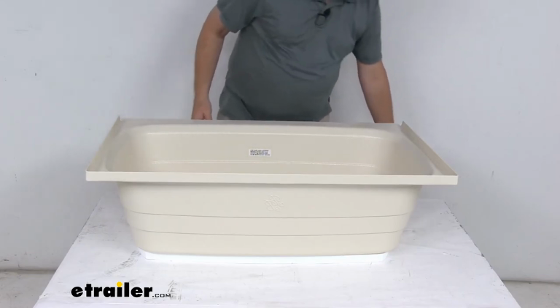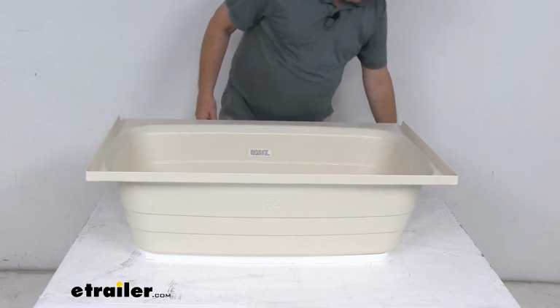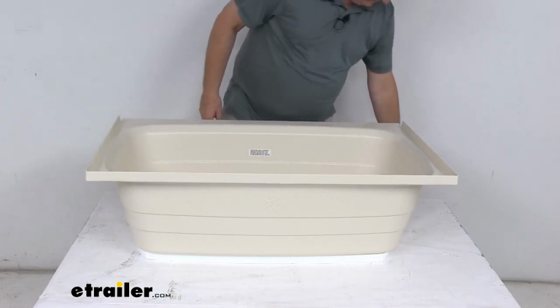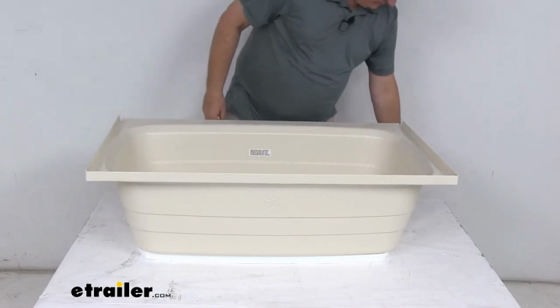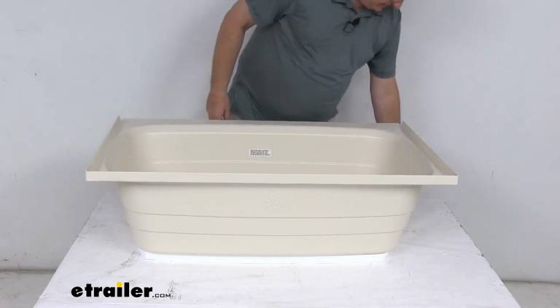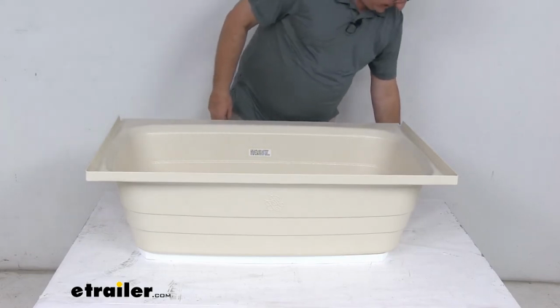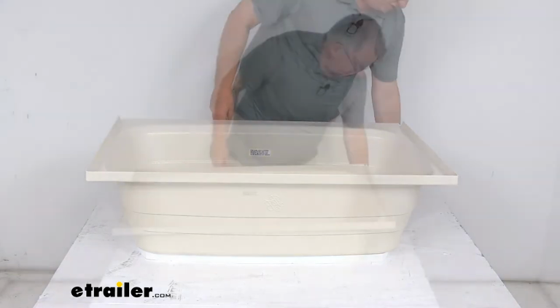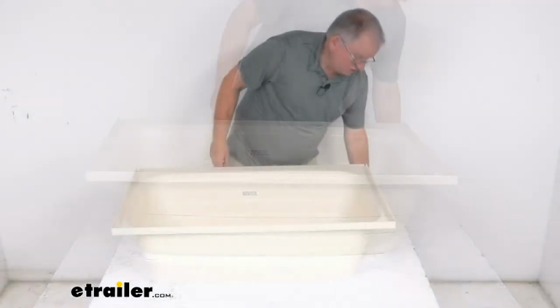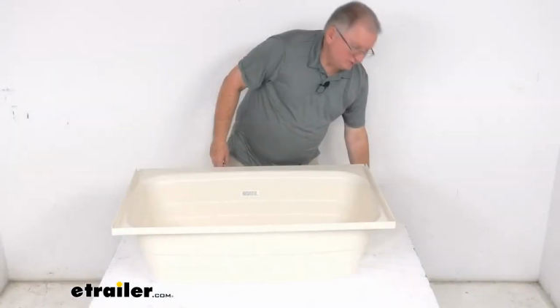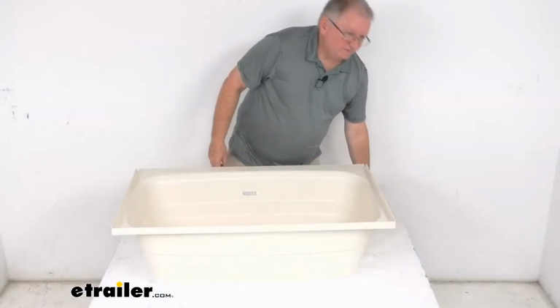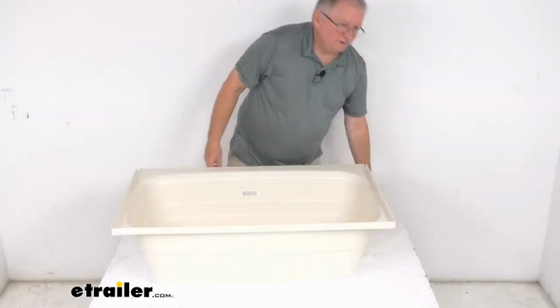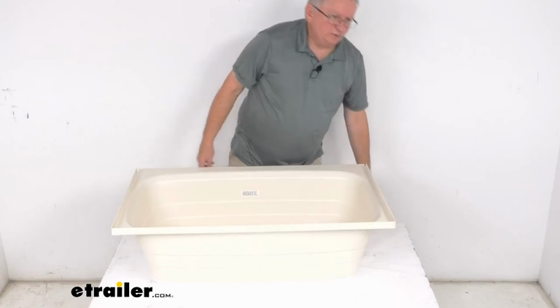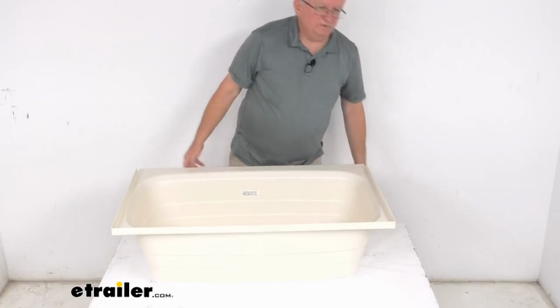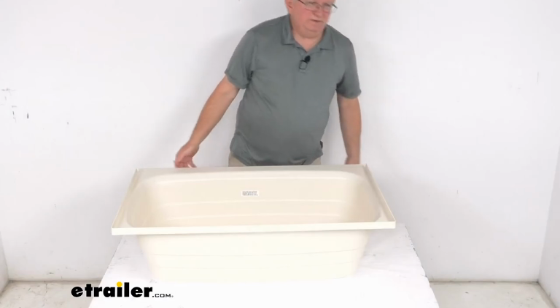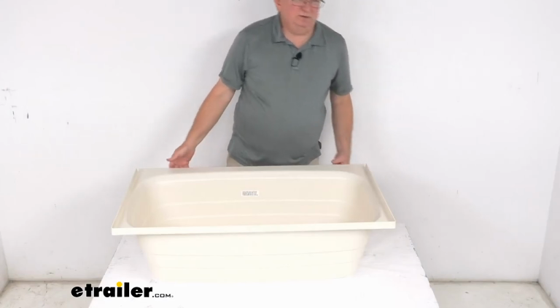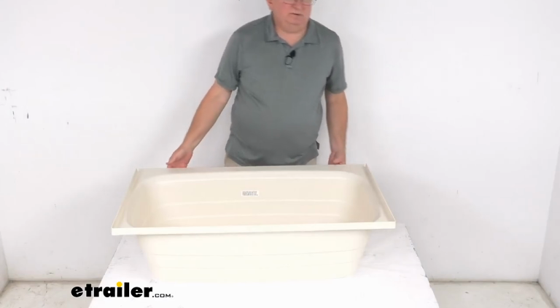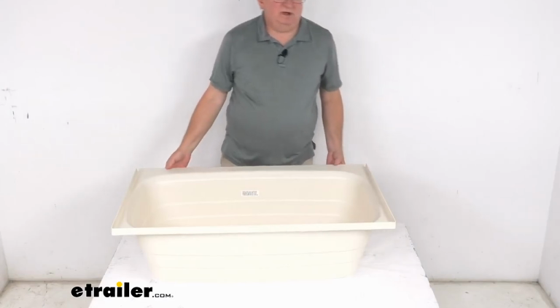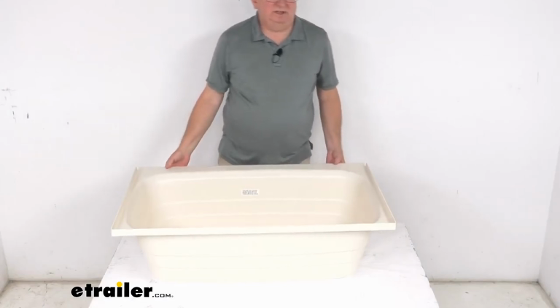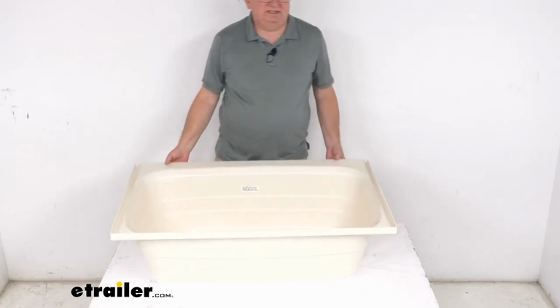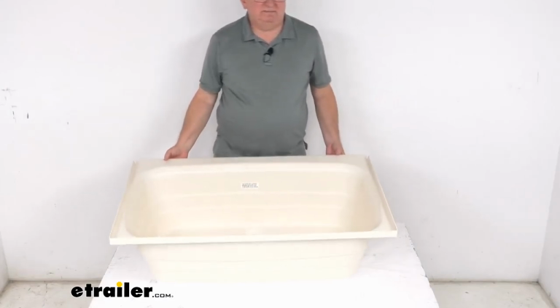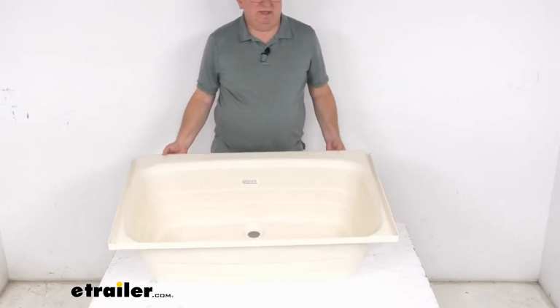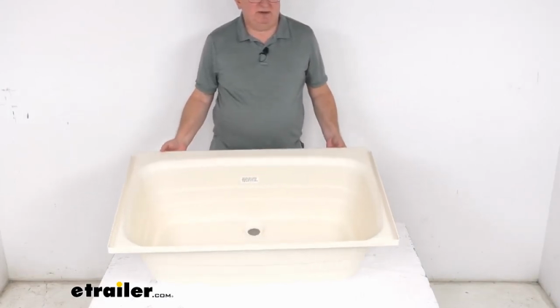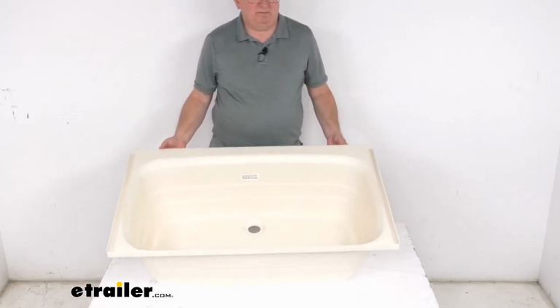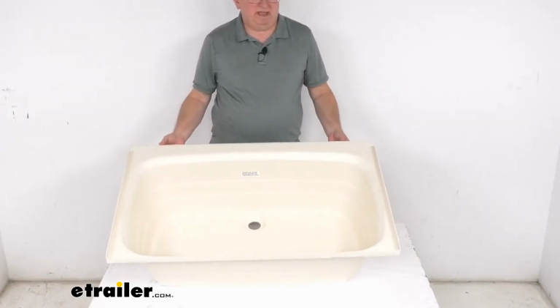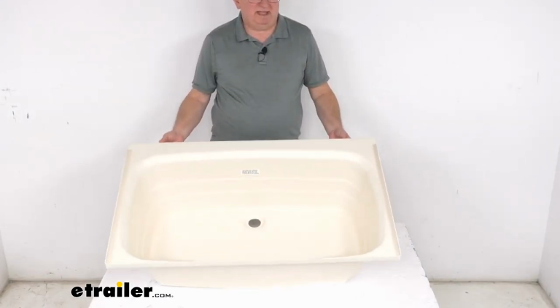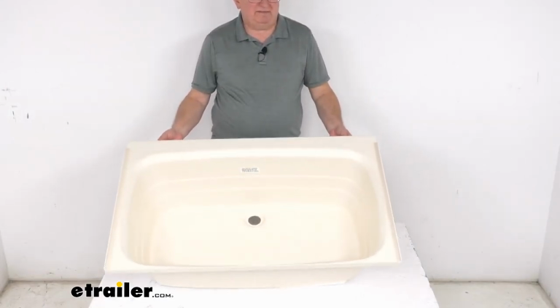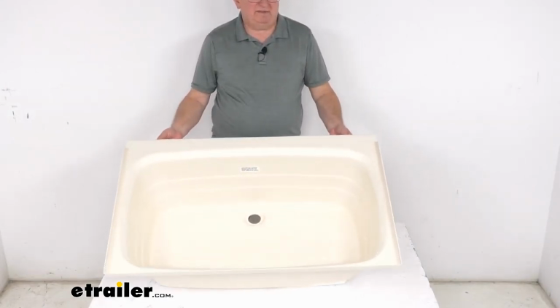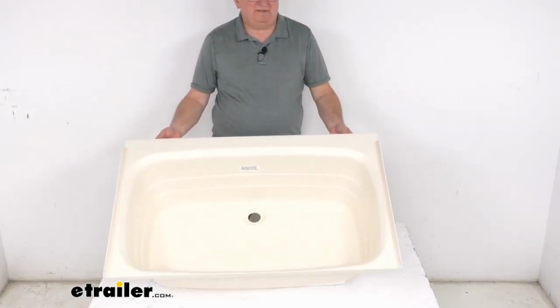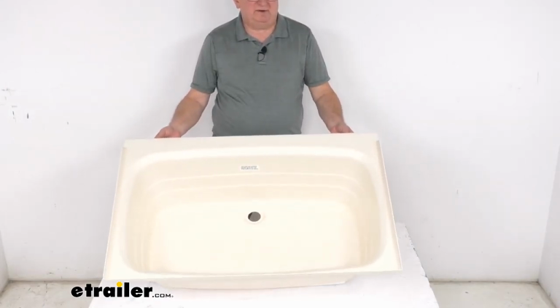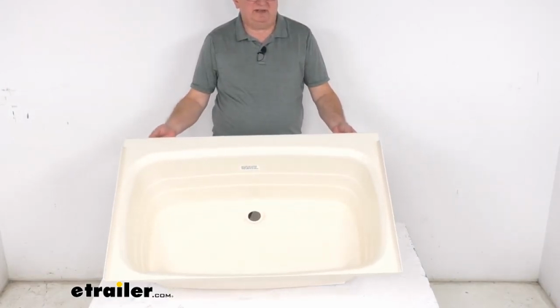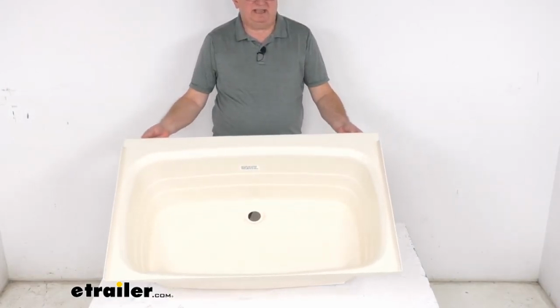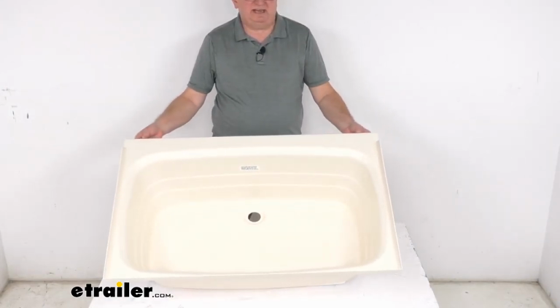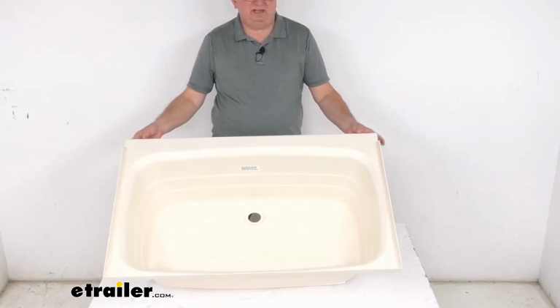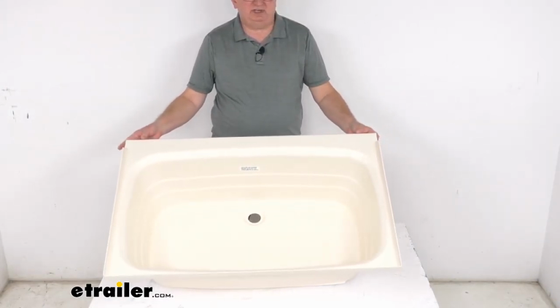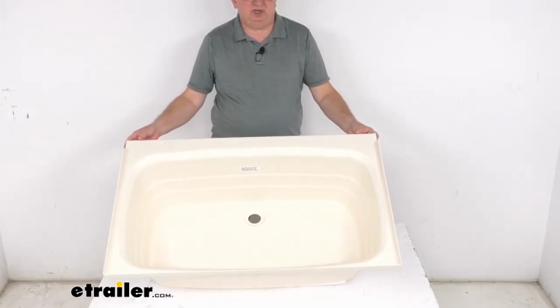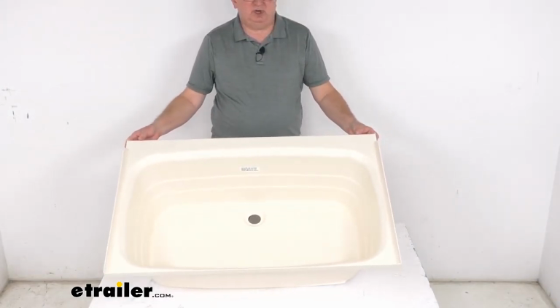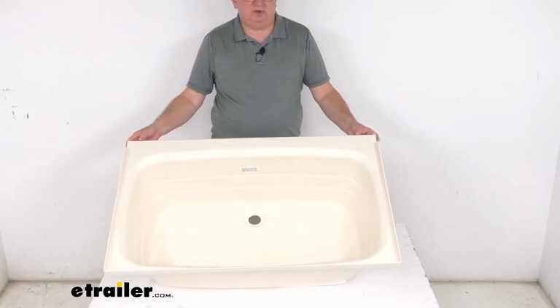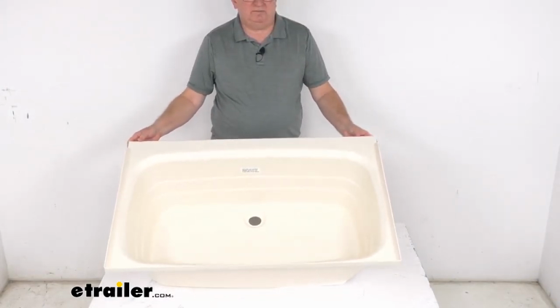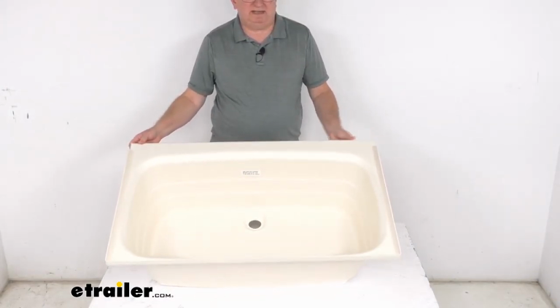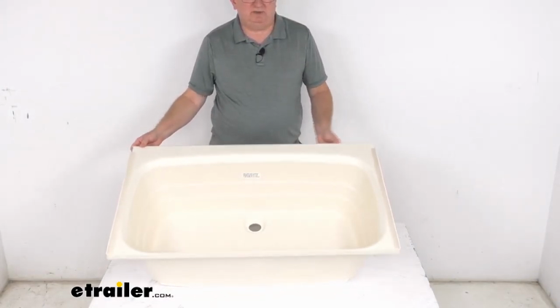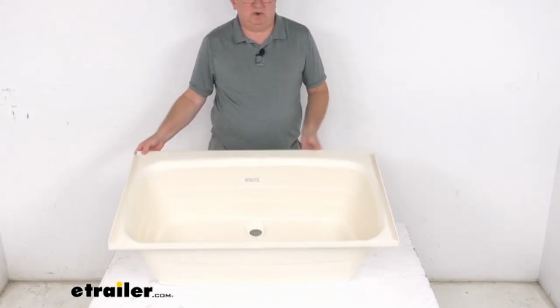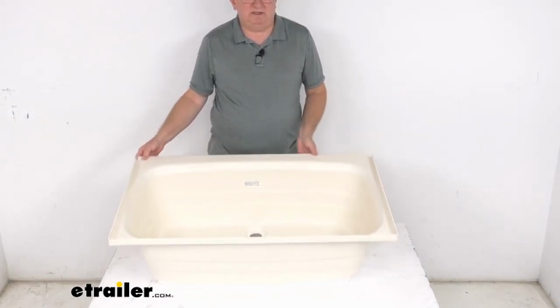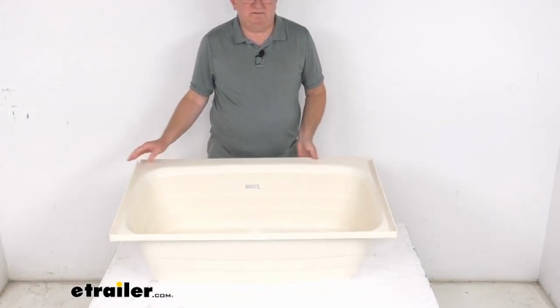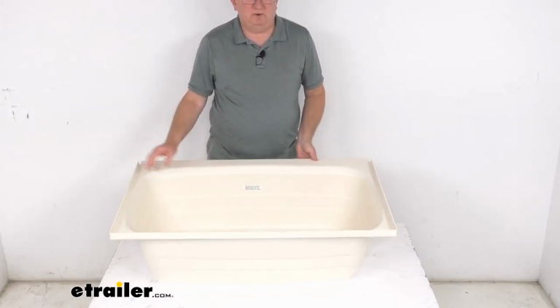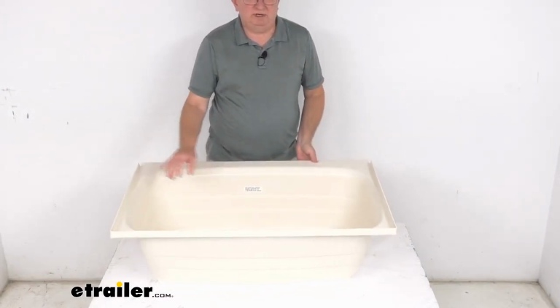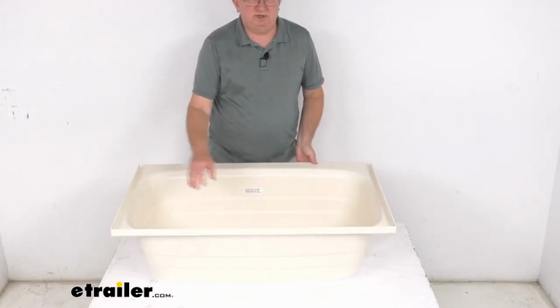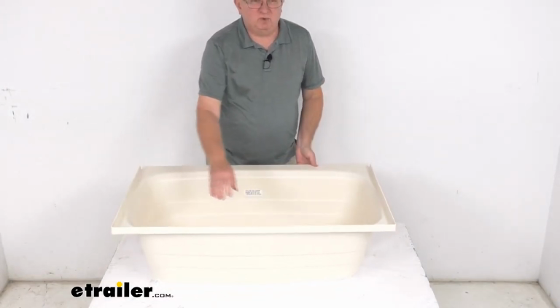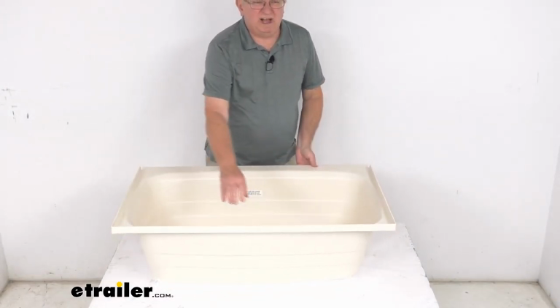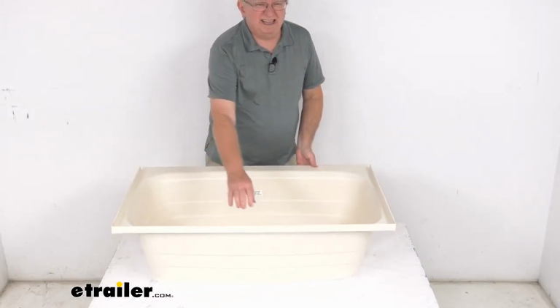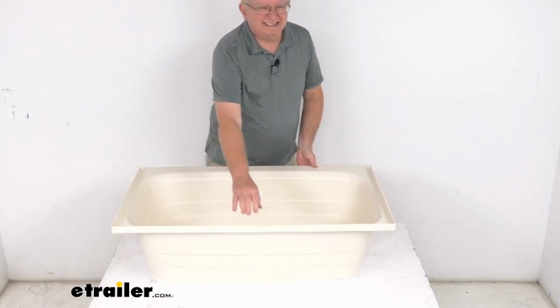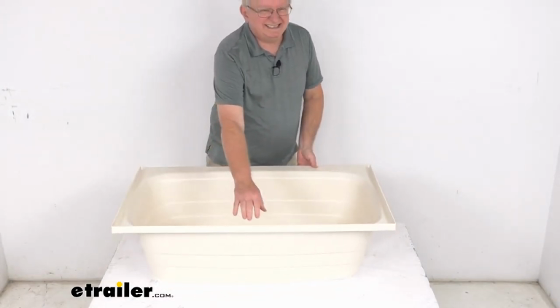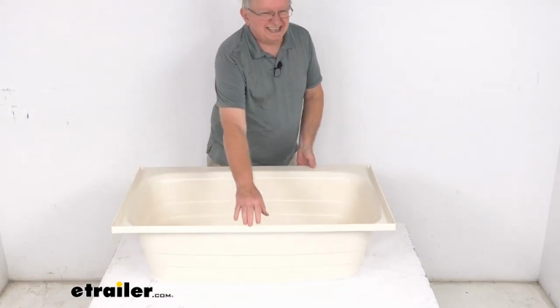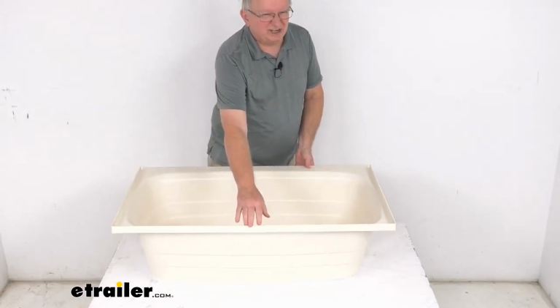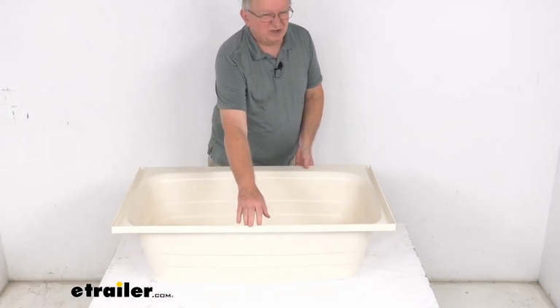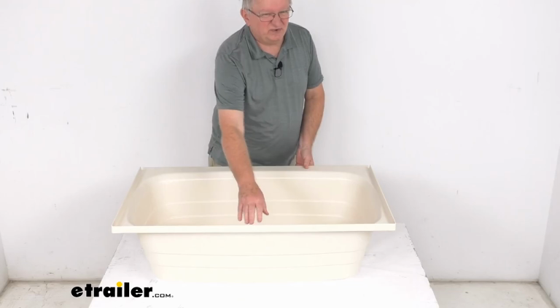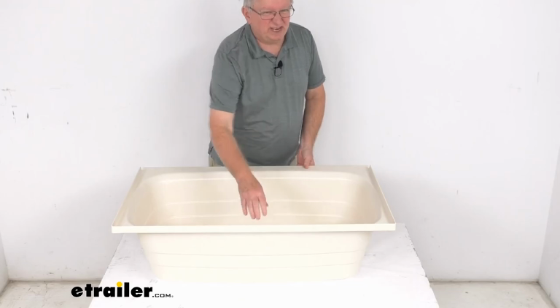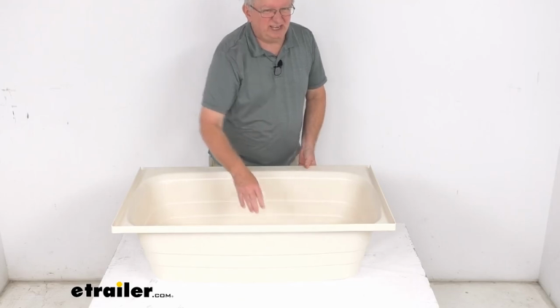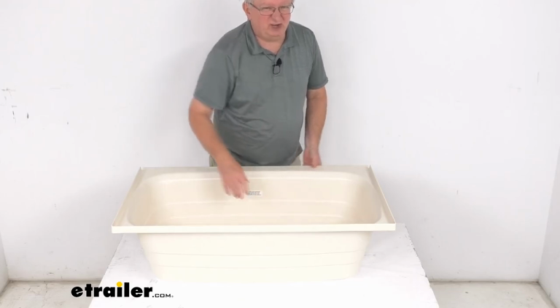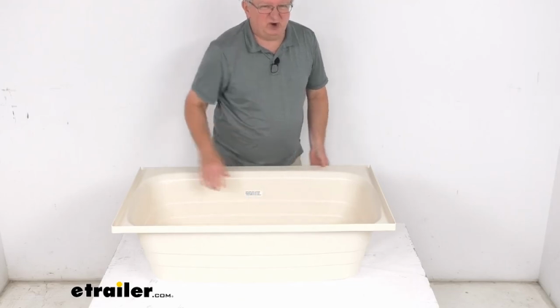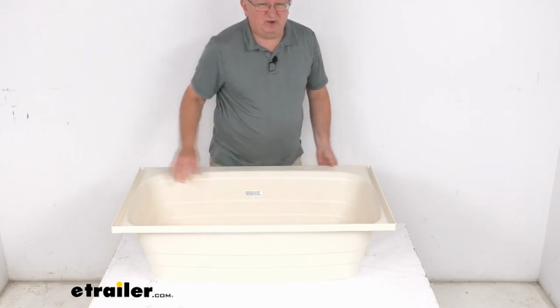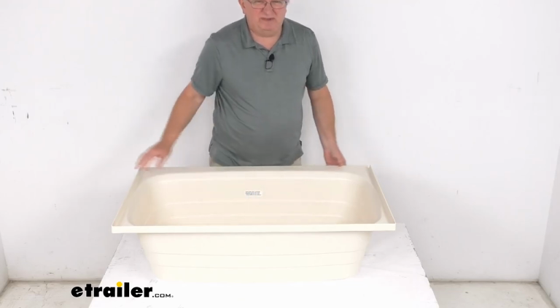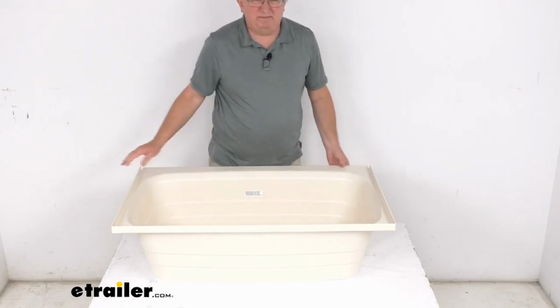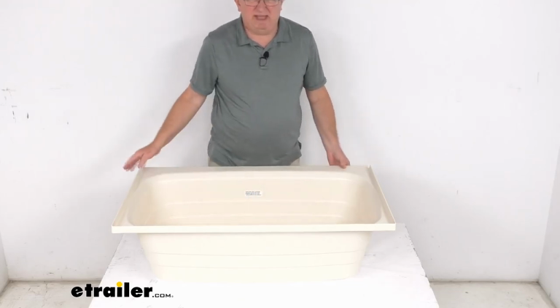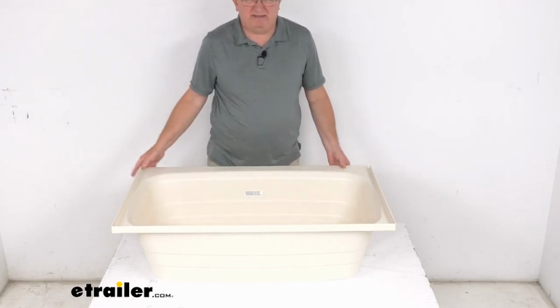That should do it for the review on this BetterBath 38 inch long by 24 inch wide center drain RV bathtub.